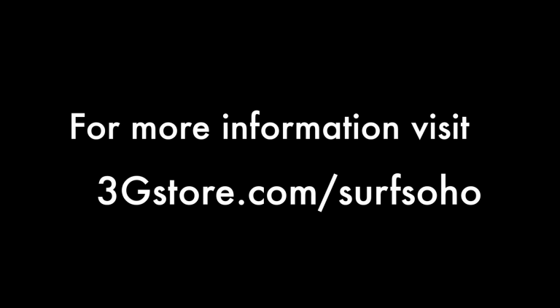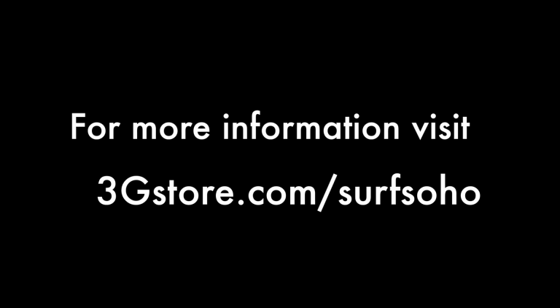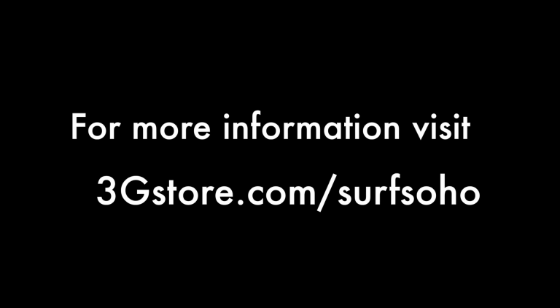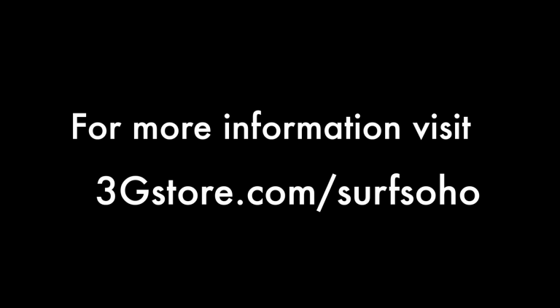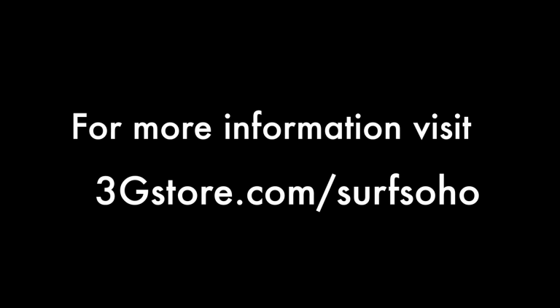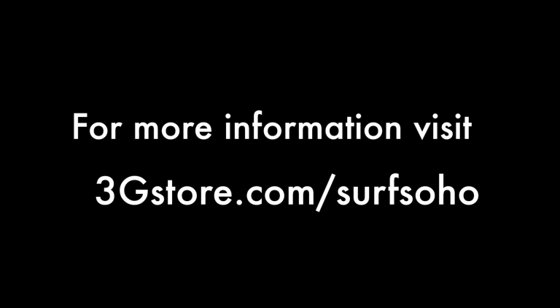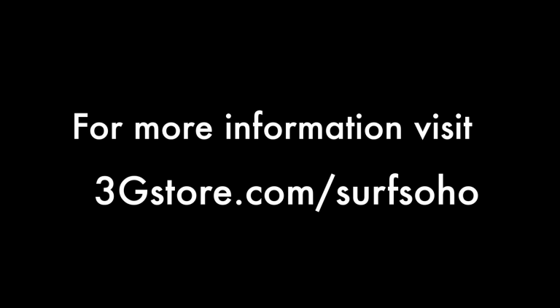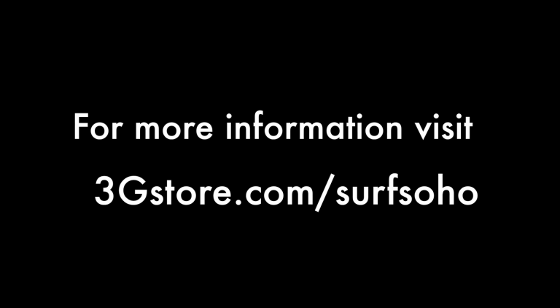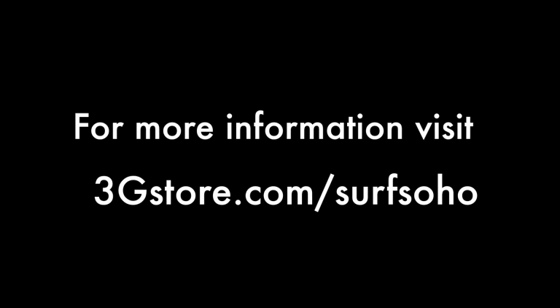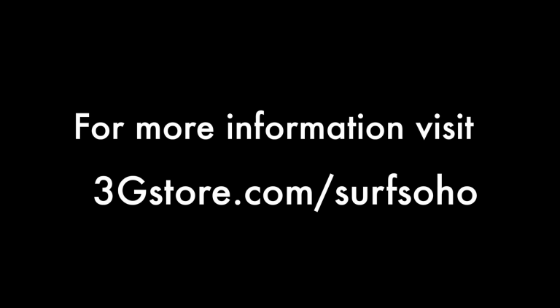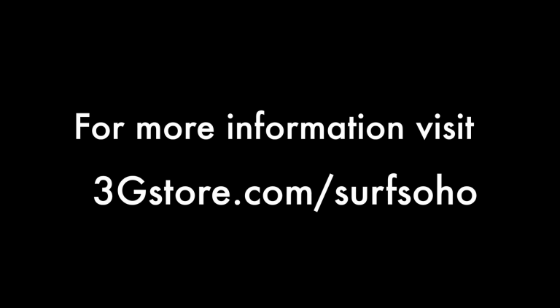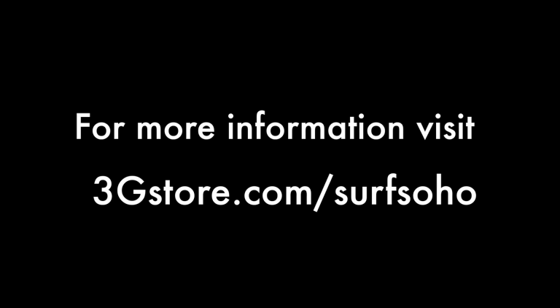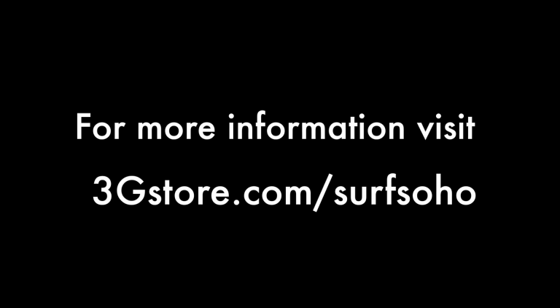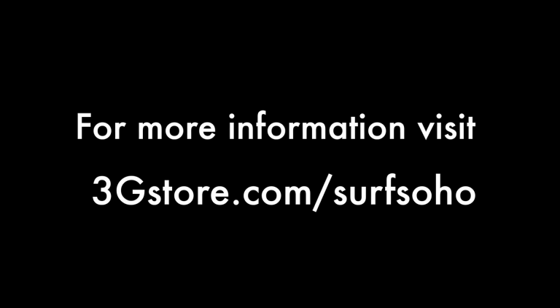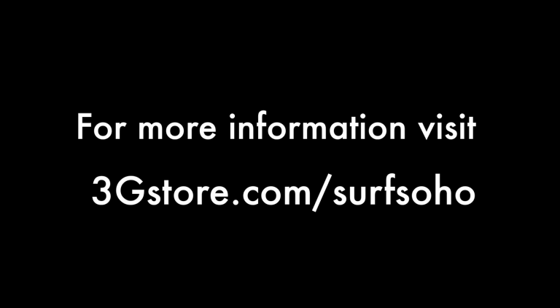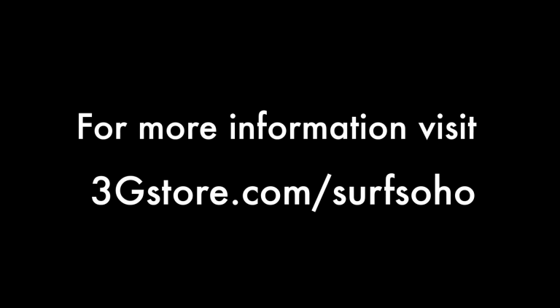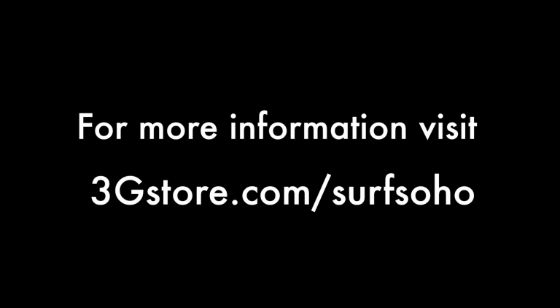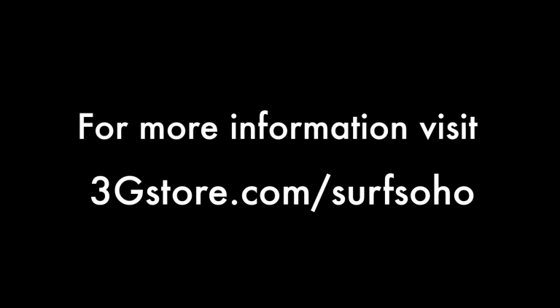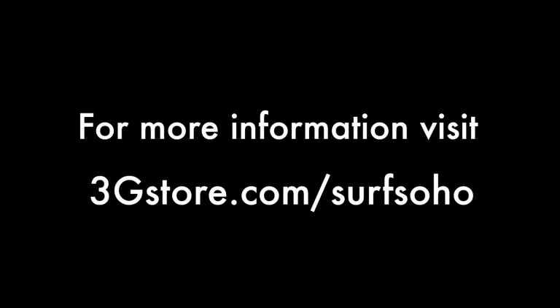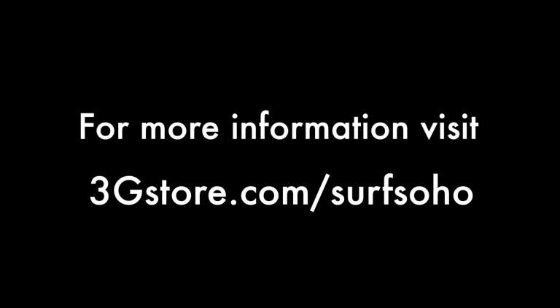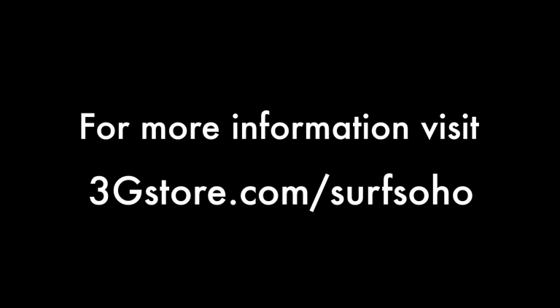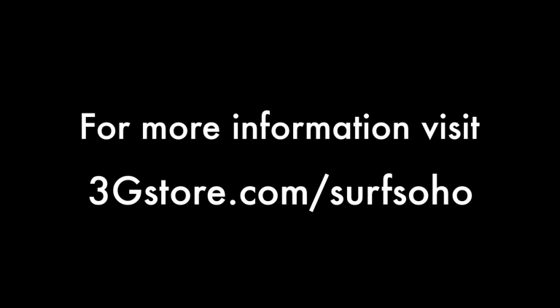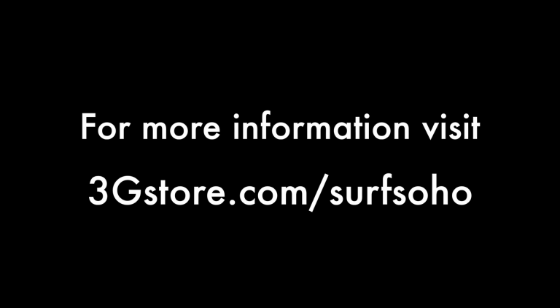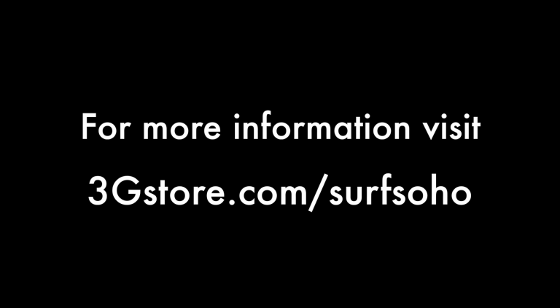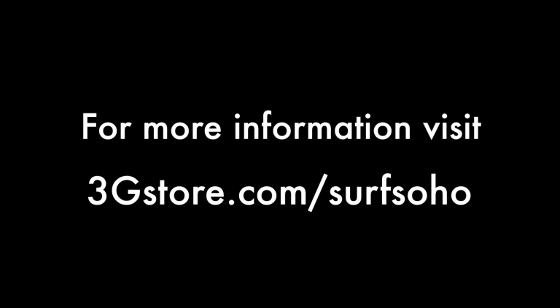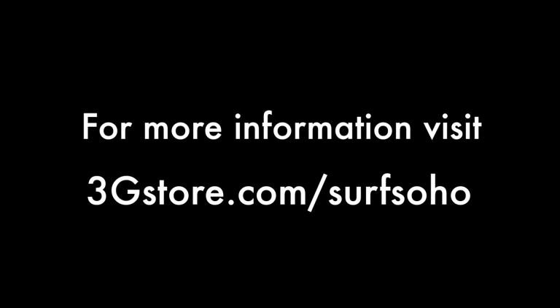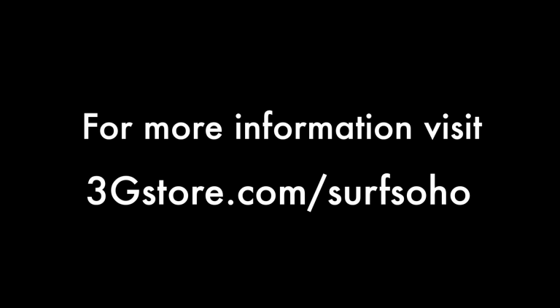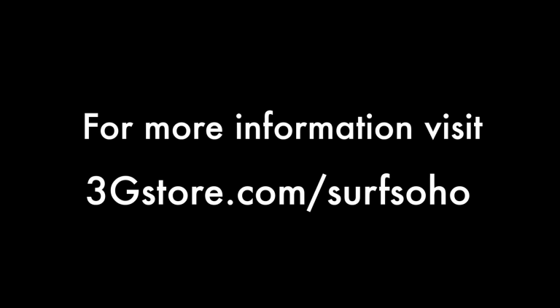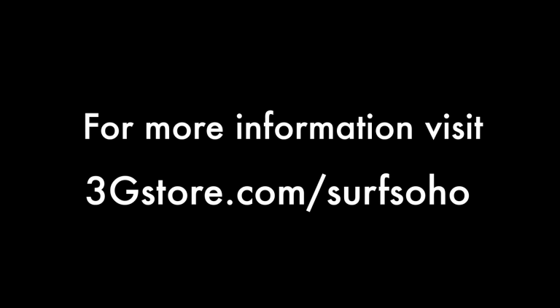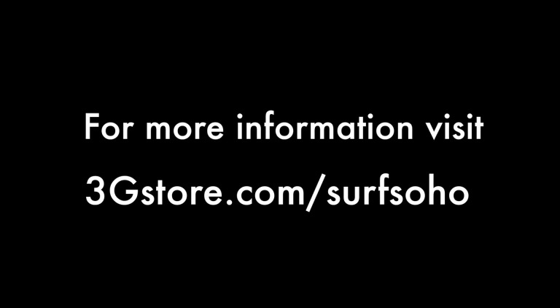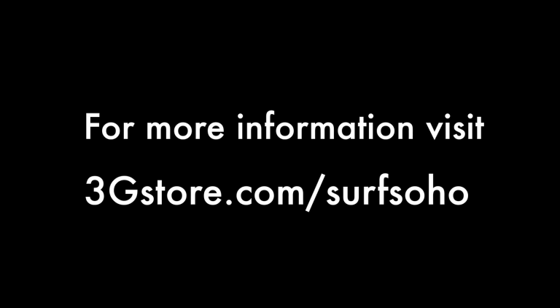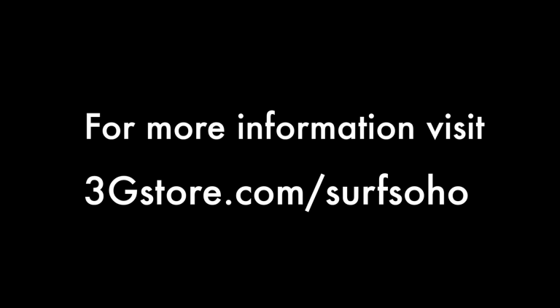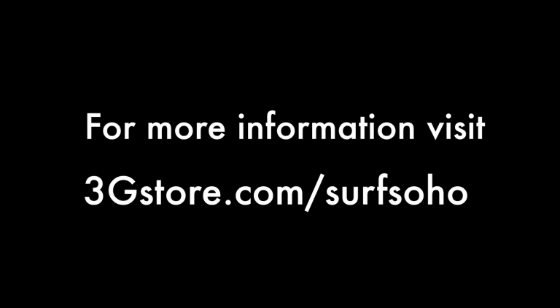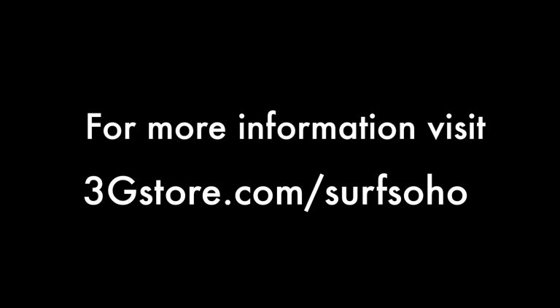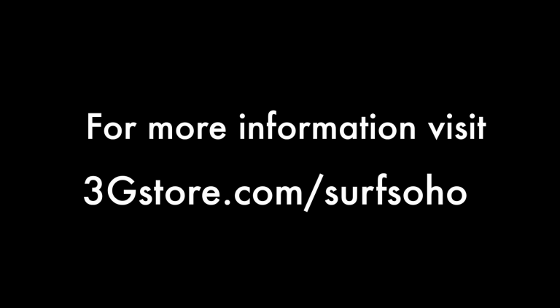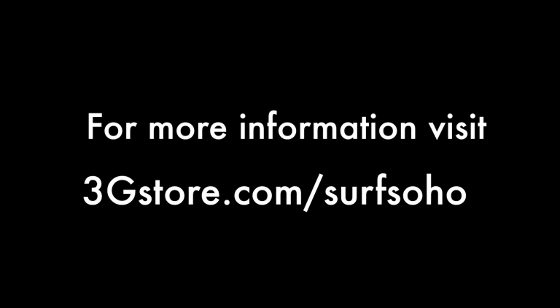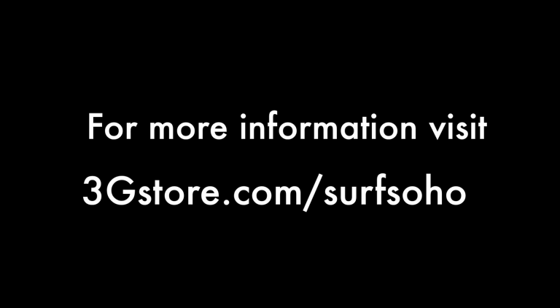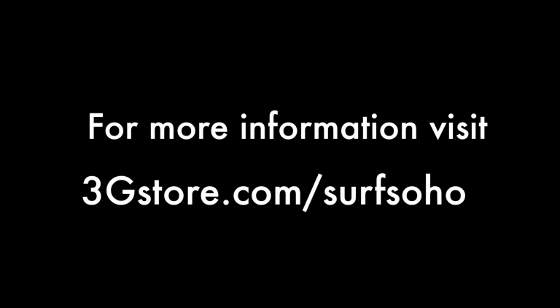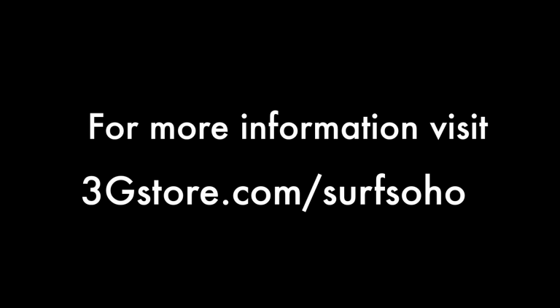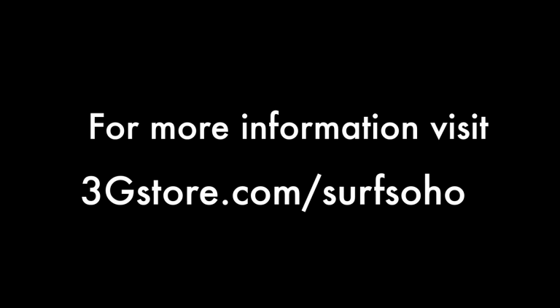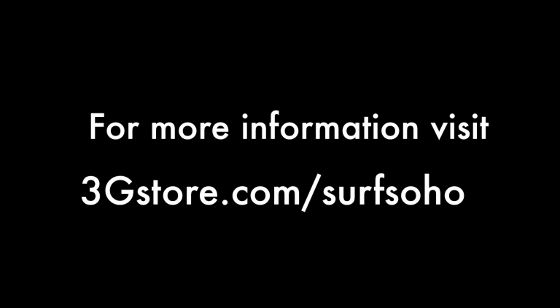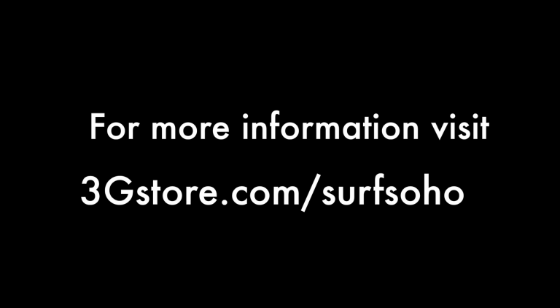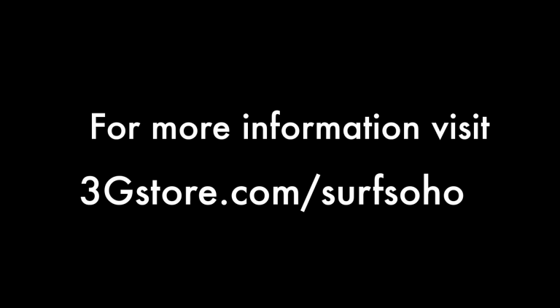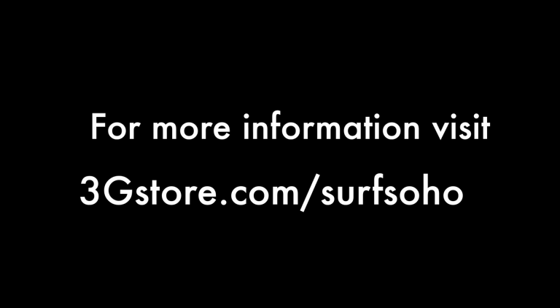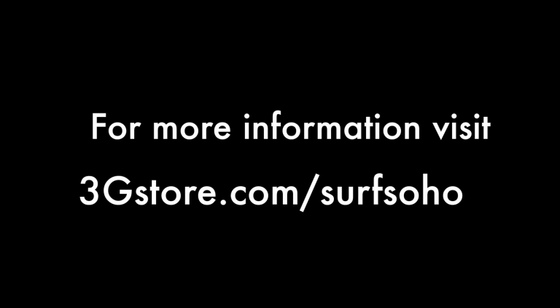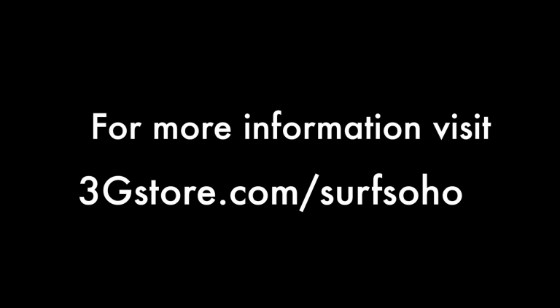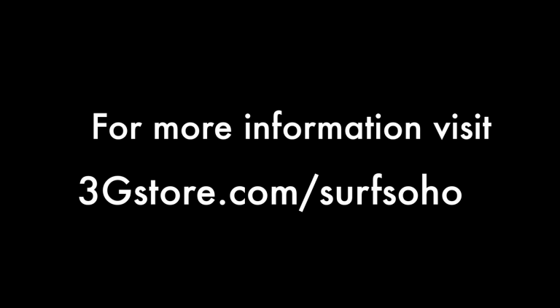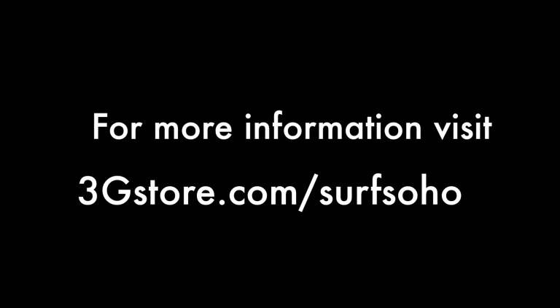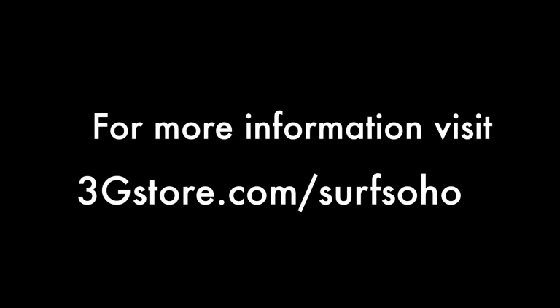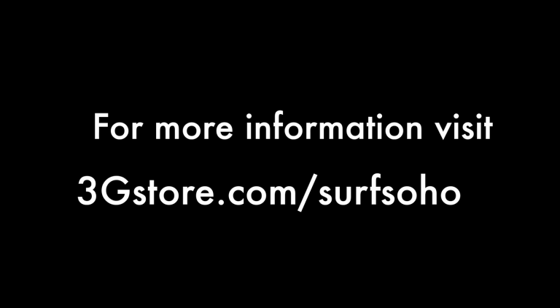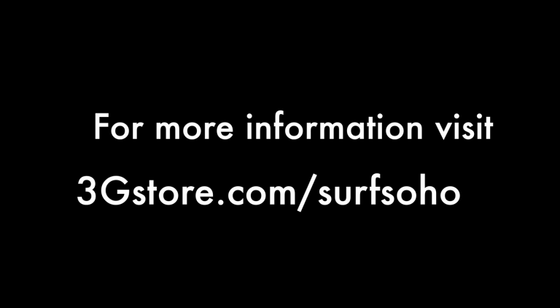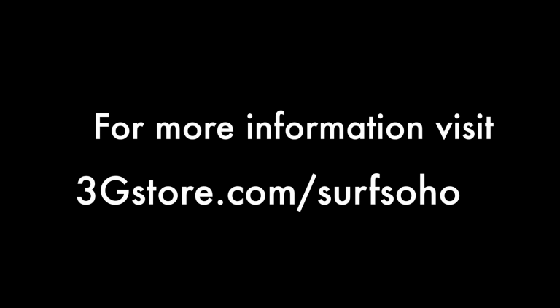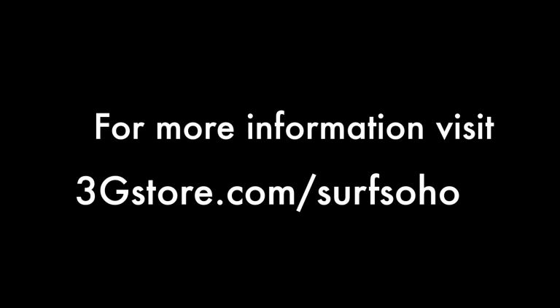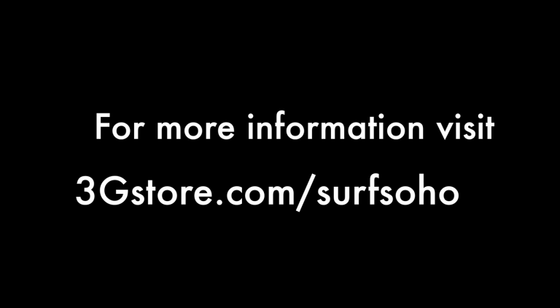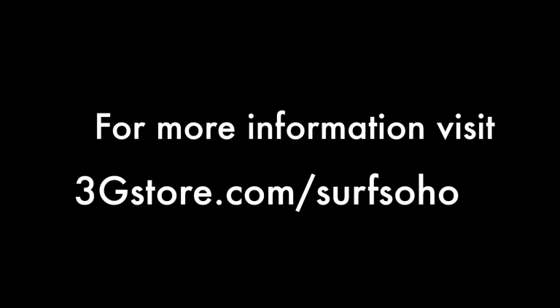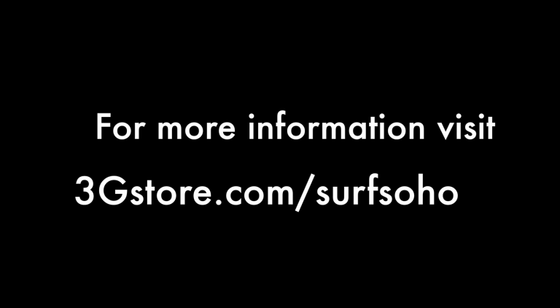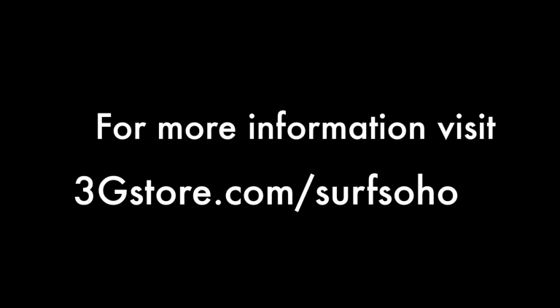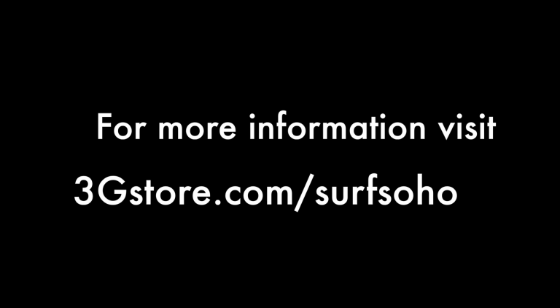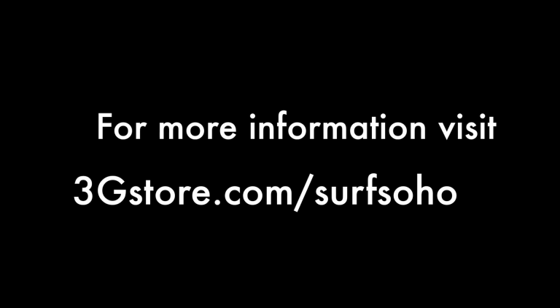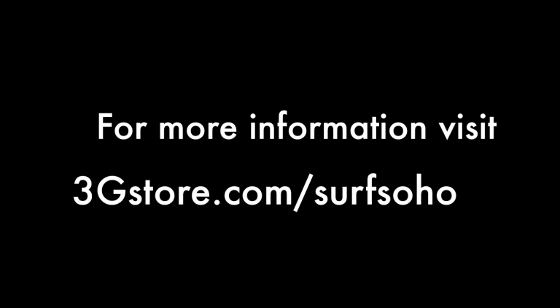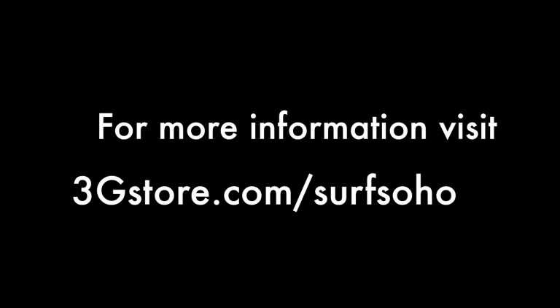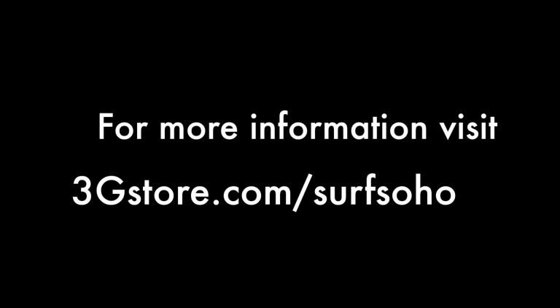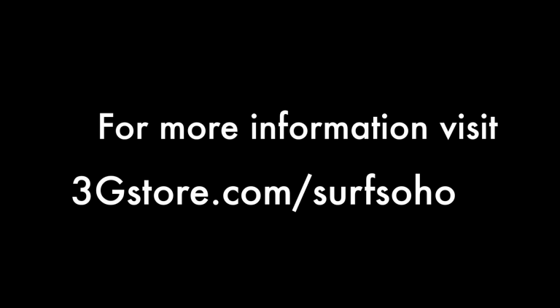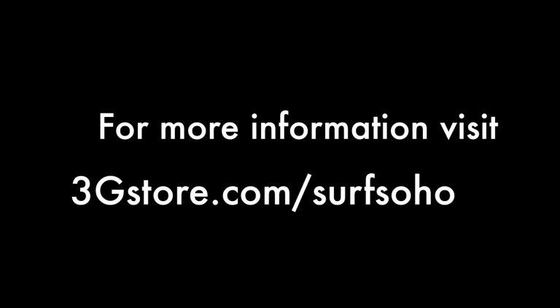For more videos like this, be sure to subscribe to our channel, and for more information visit 3GStore.com/SurfSoHo. Thank you.